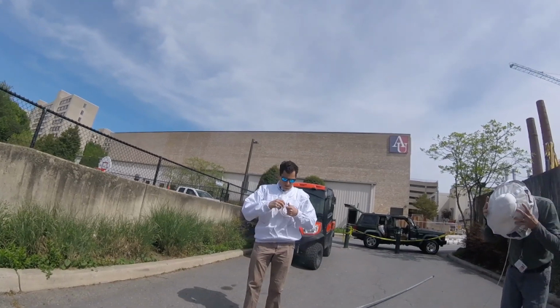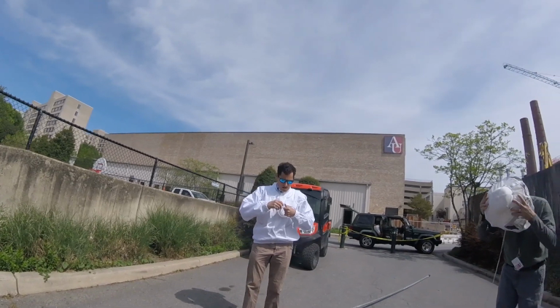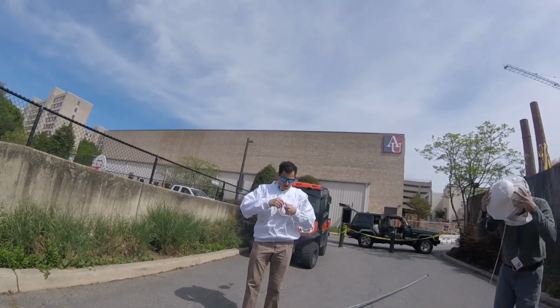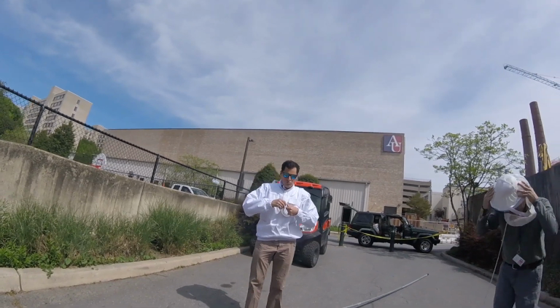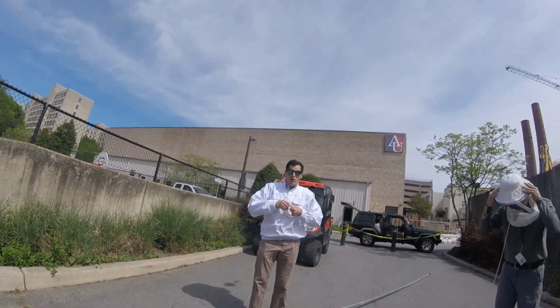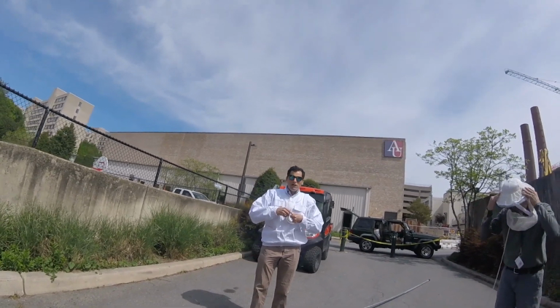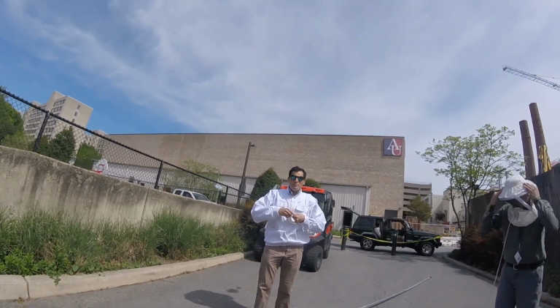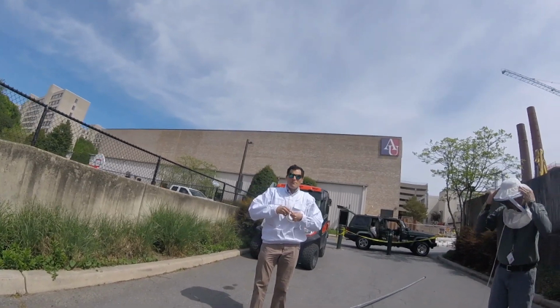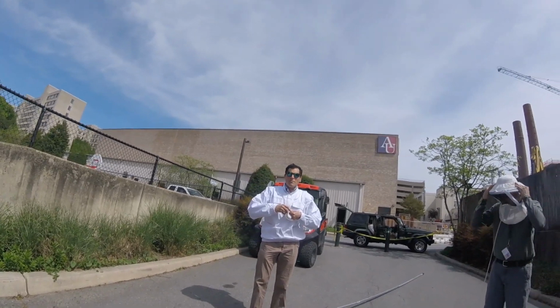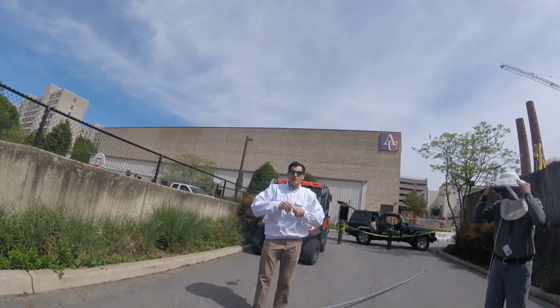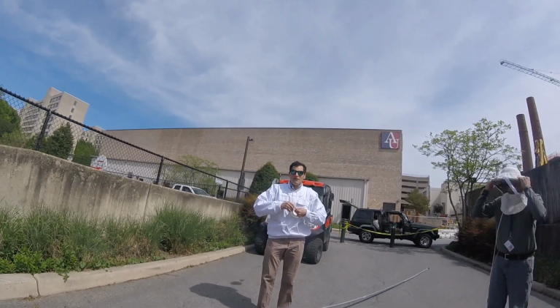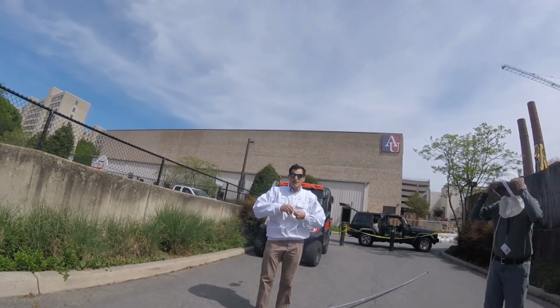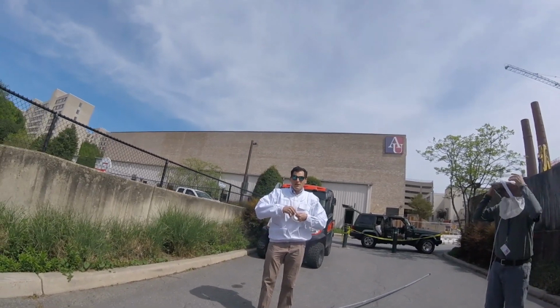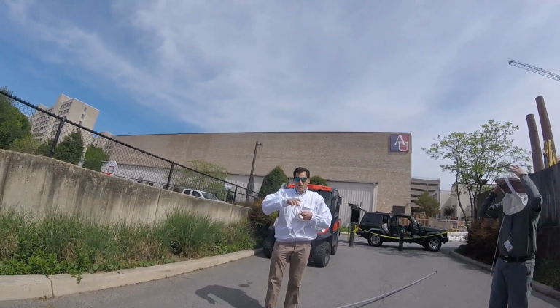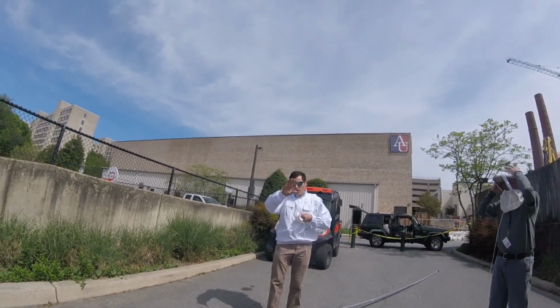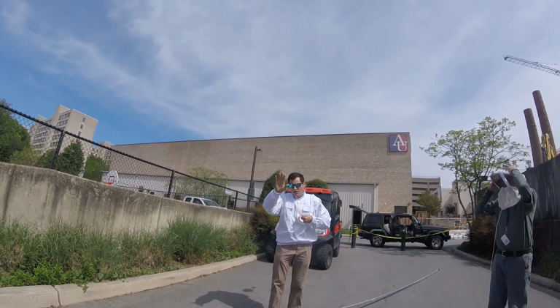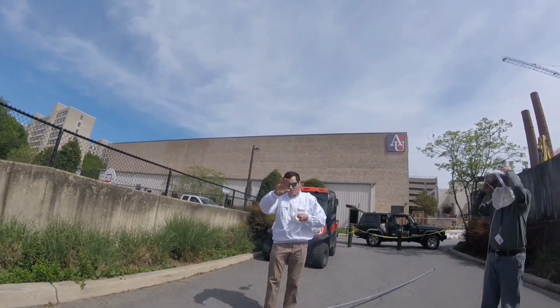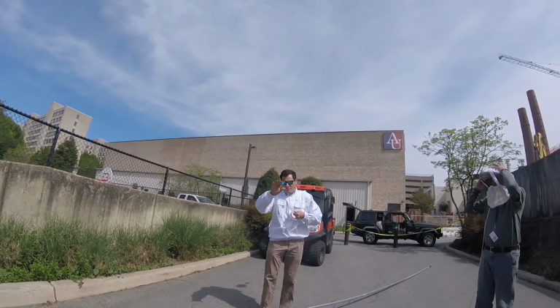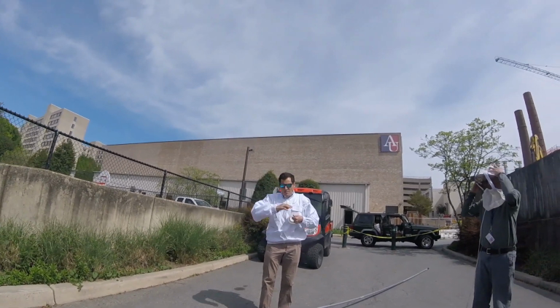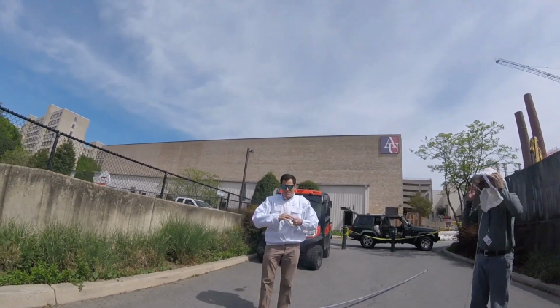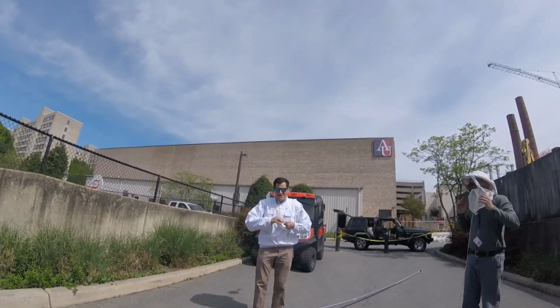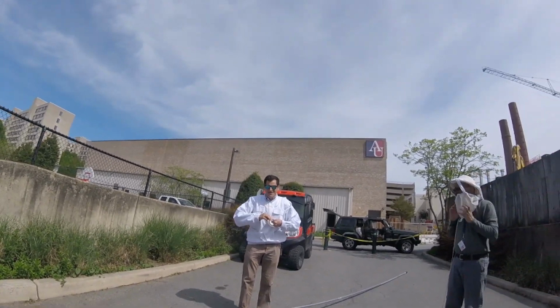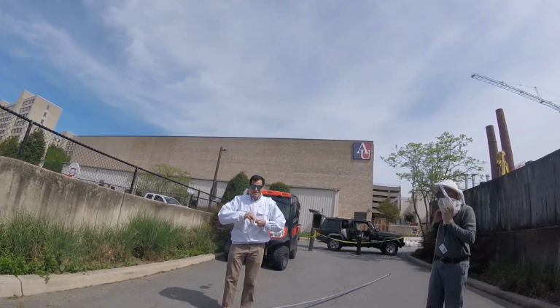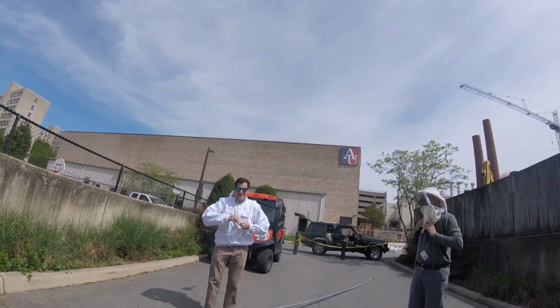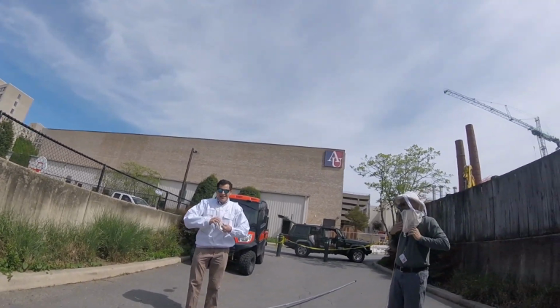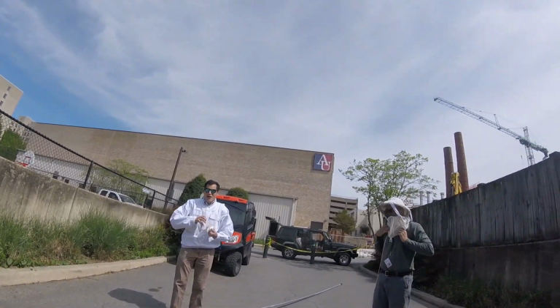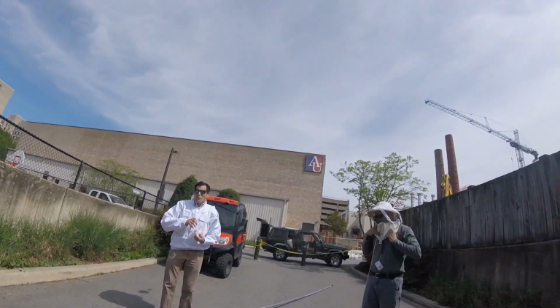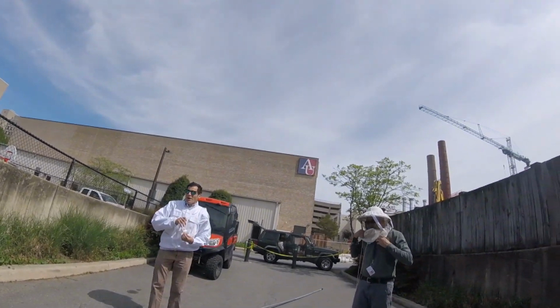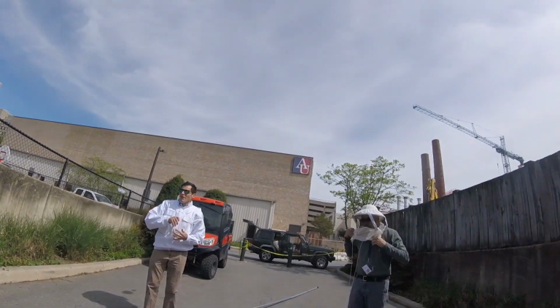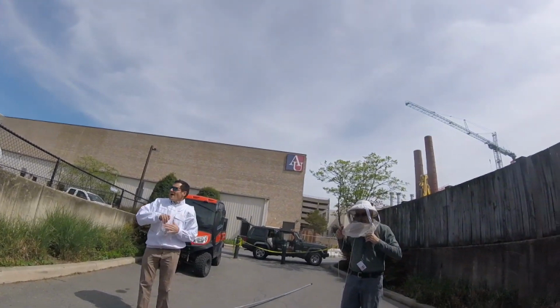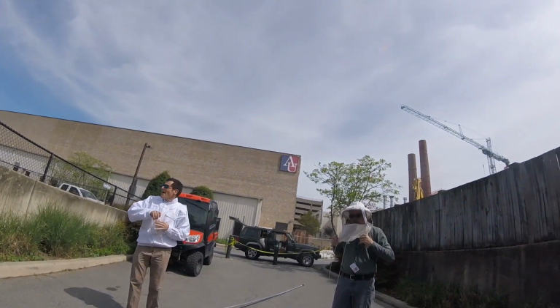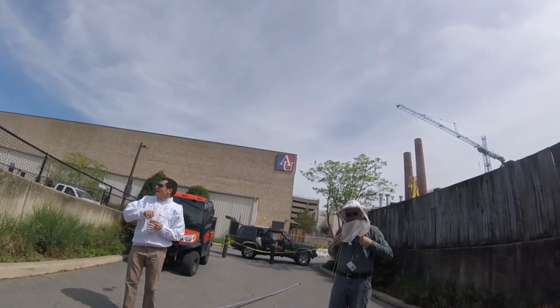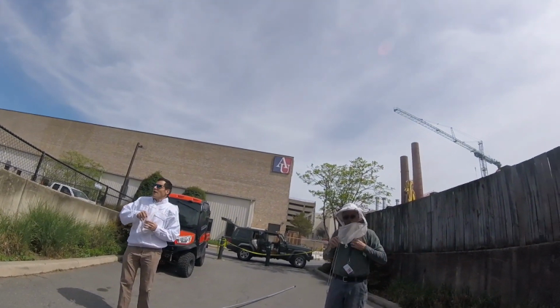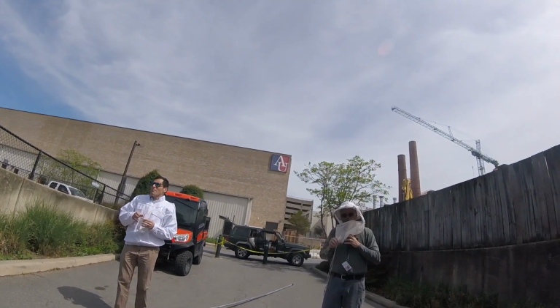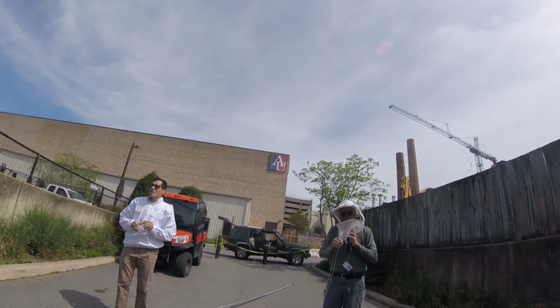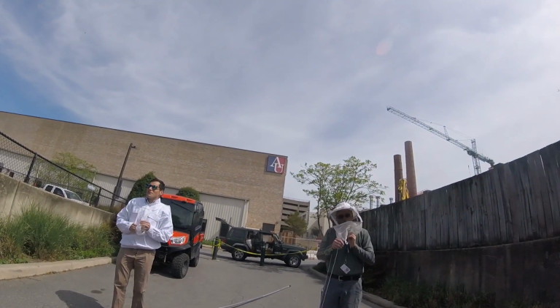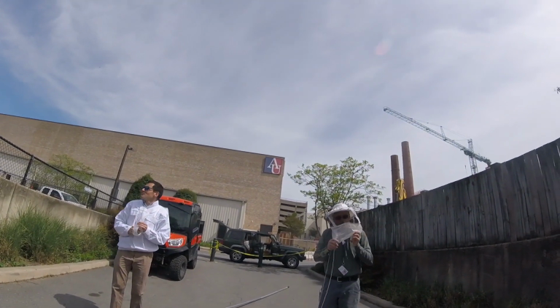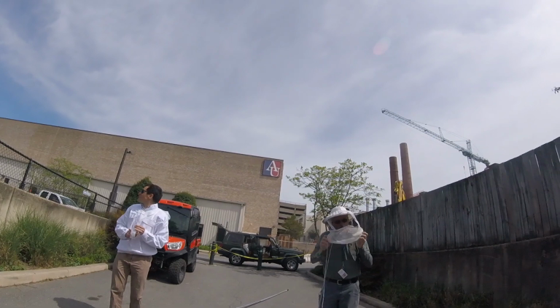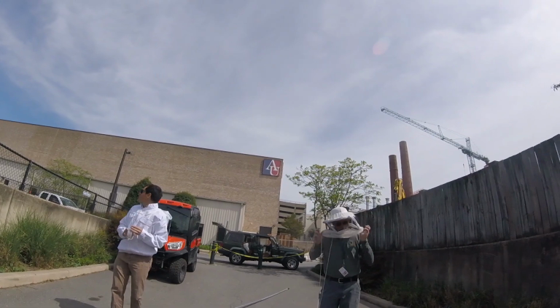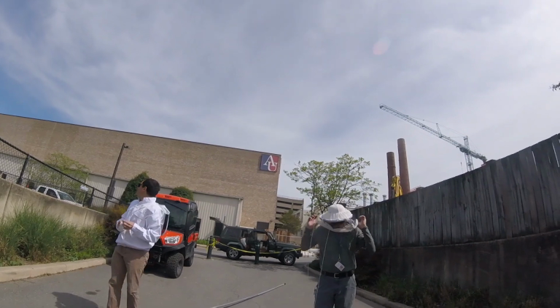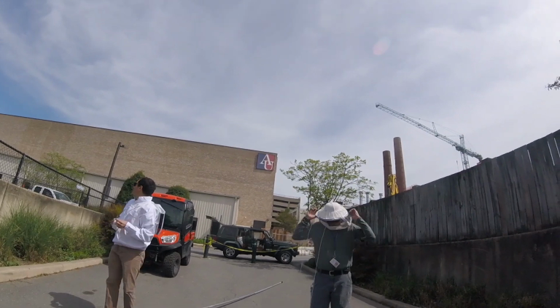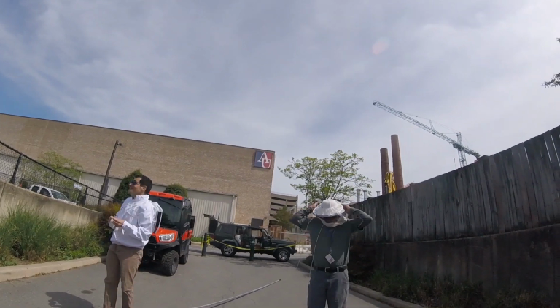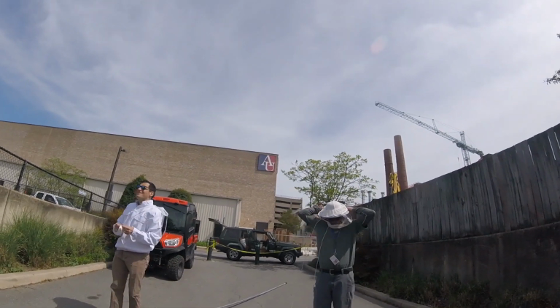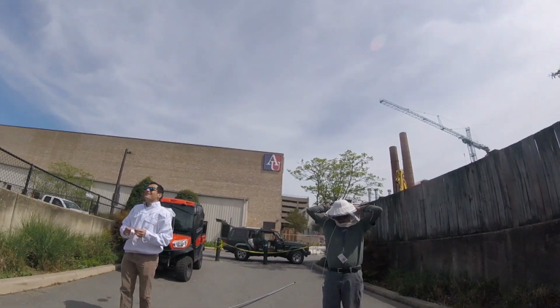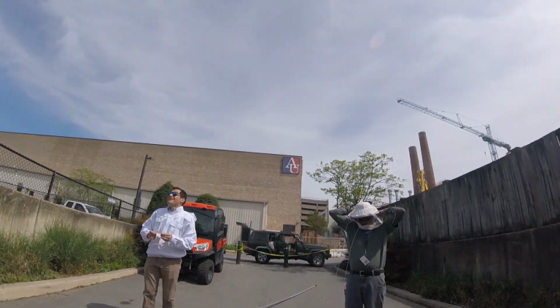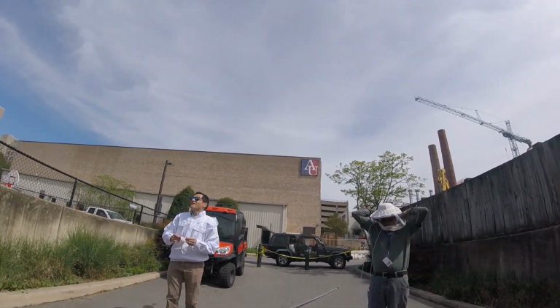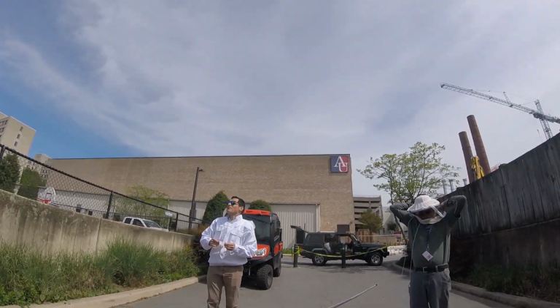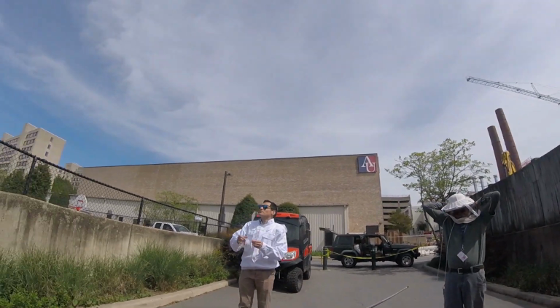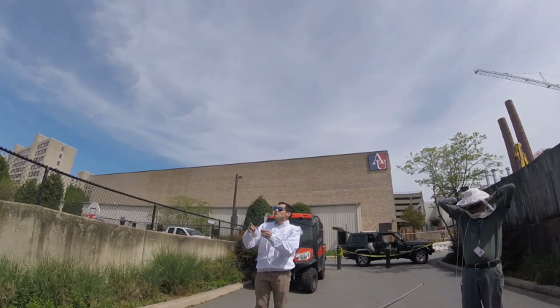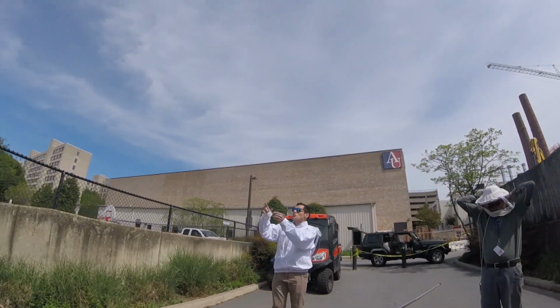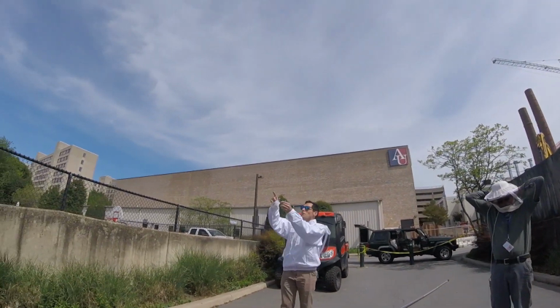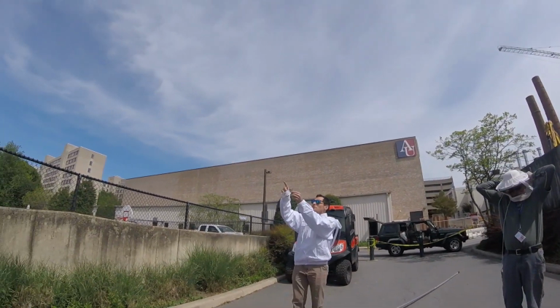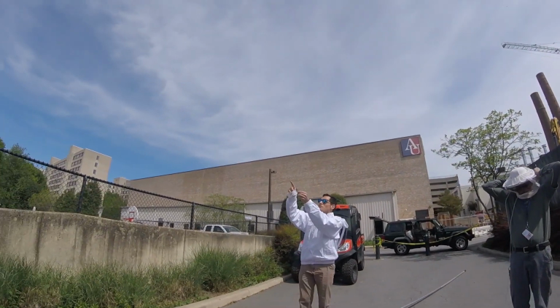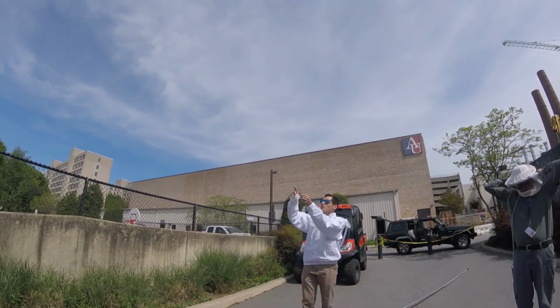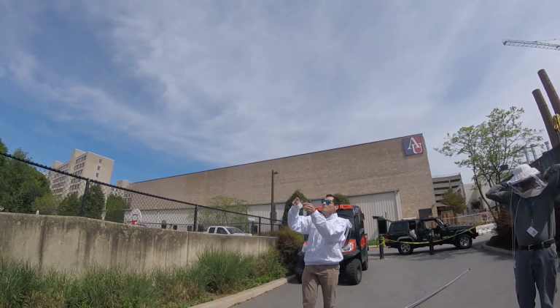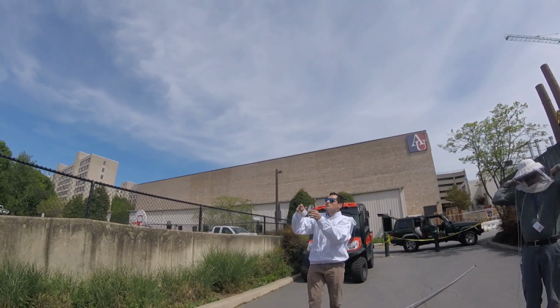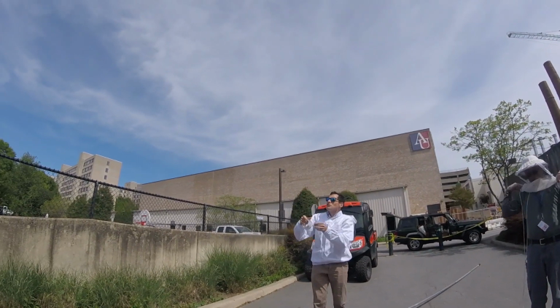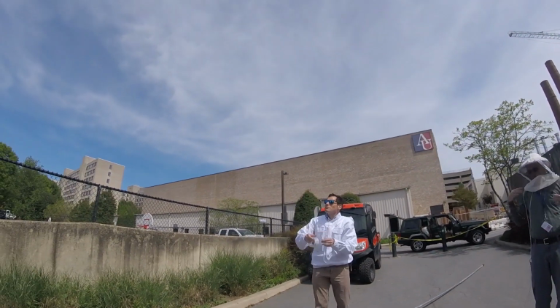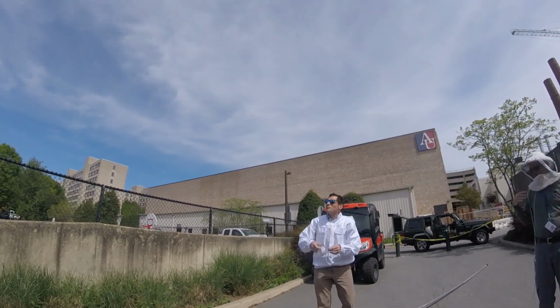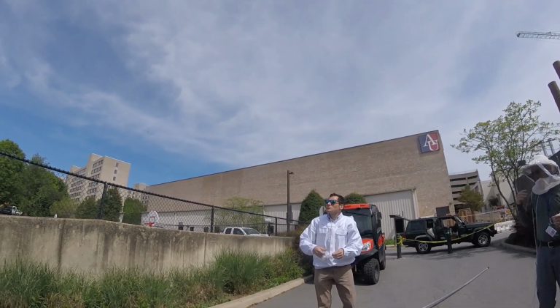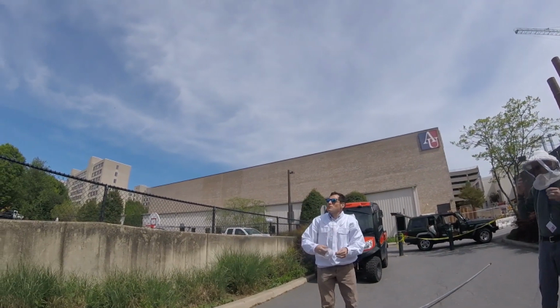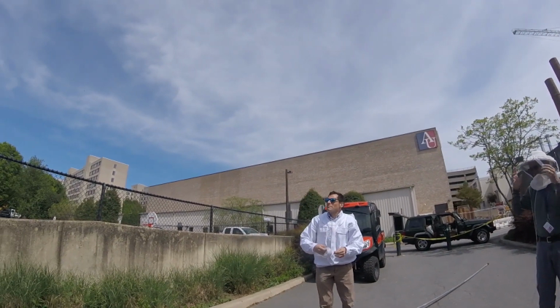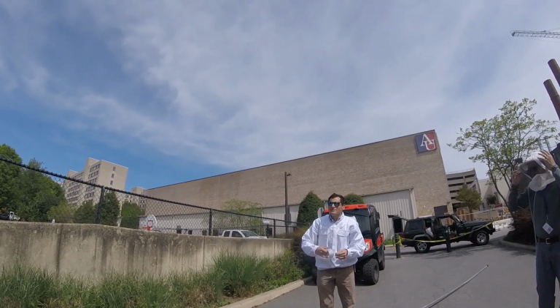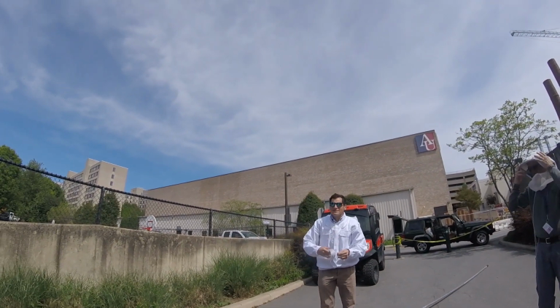Welcome everybody. We're at American University. There's a swarm in the tree. Want to show them where the swarm is?